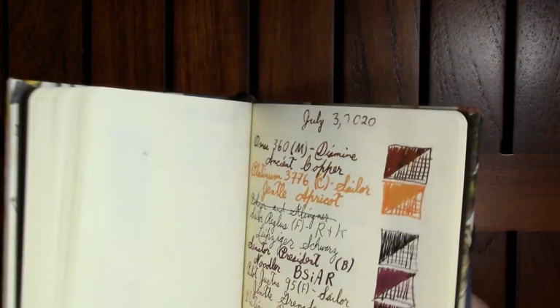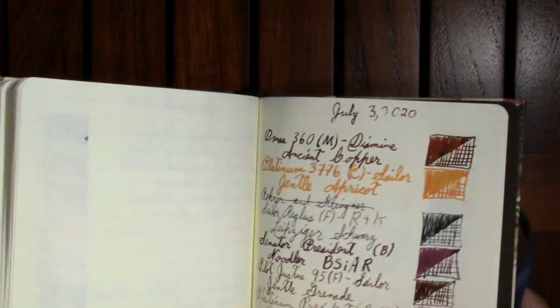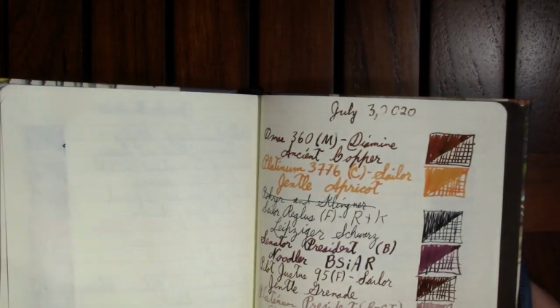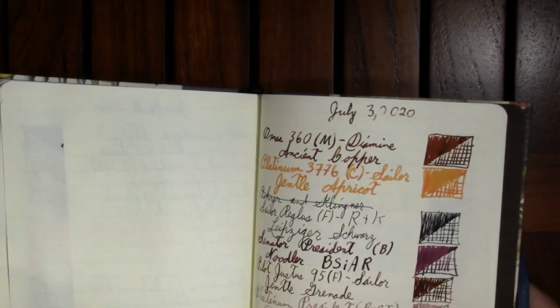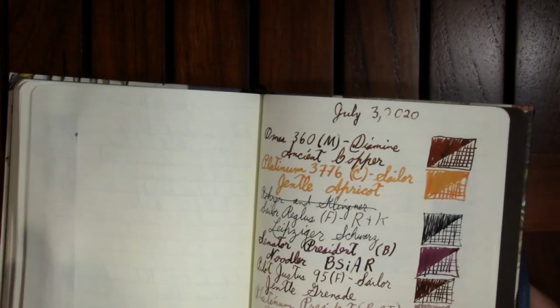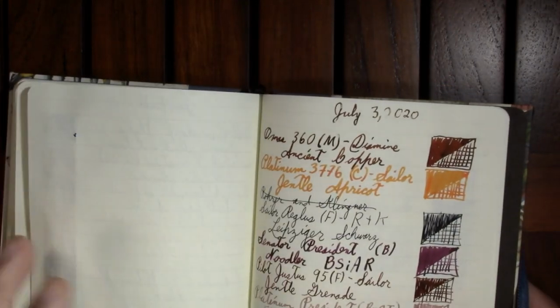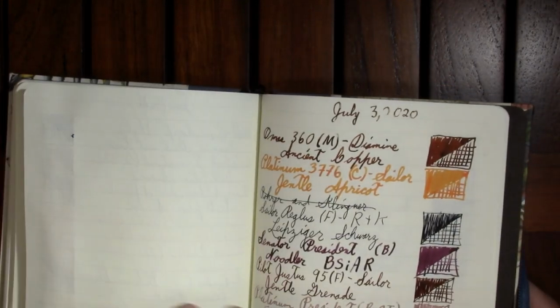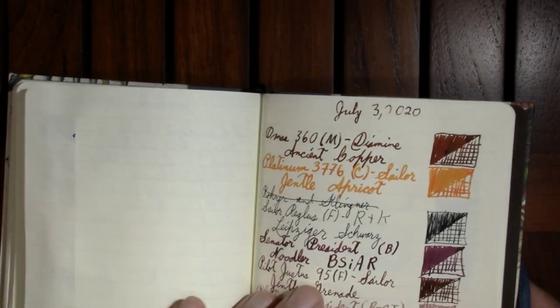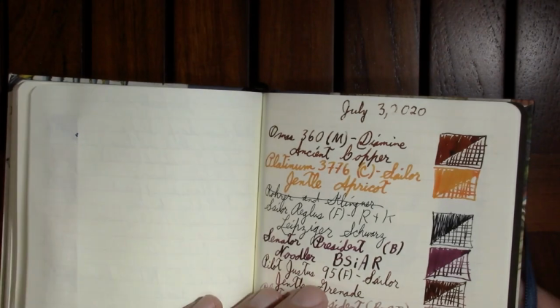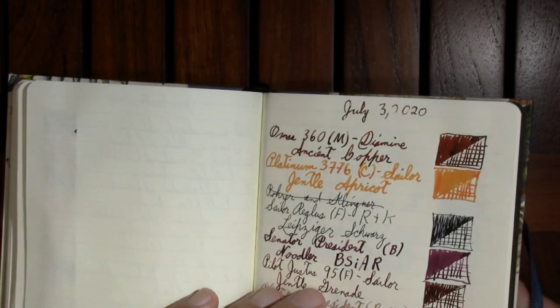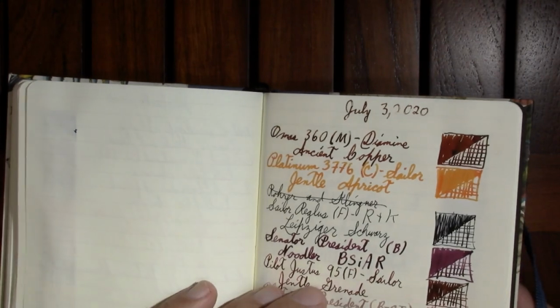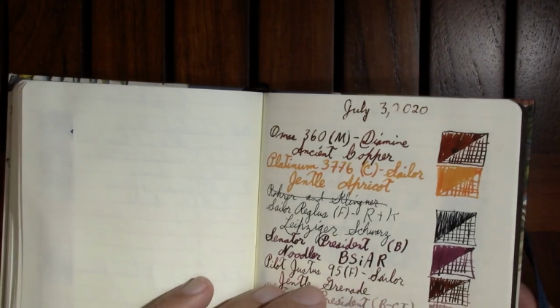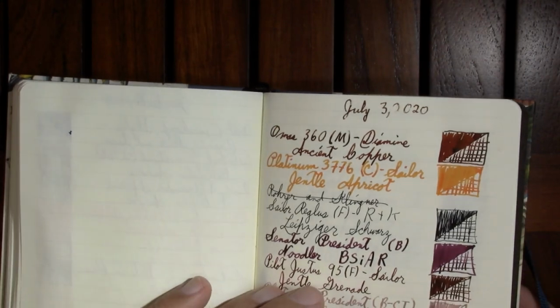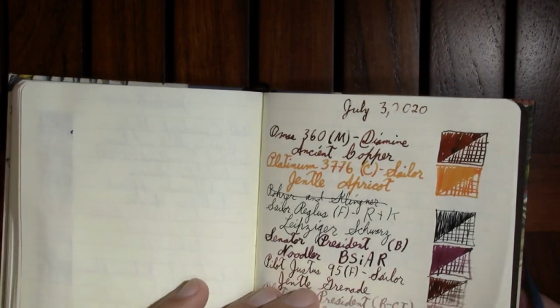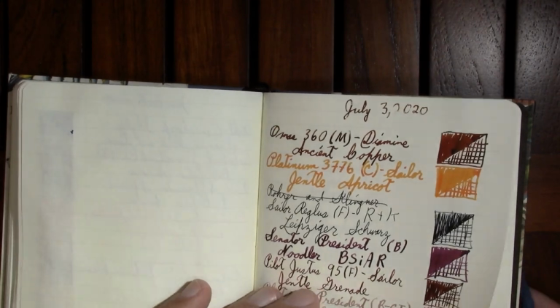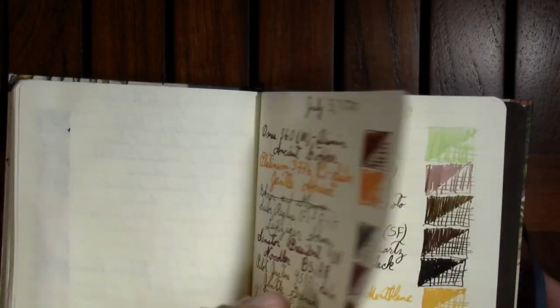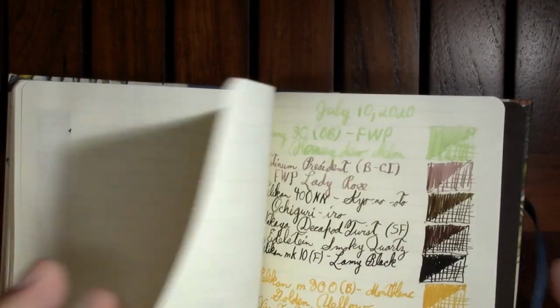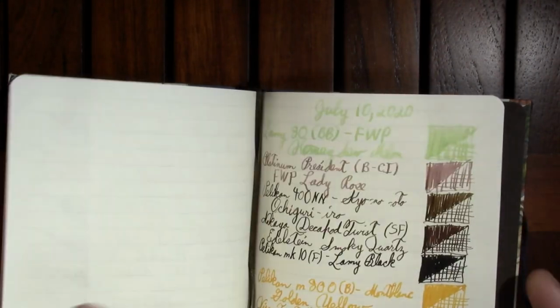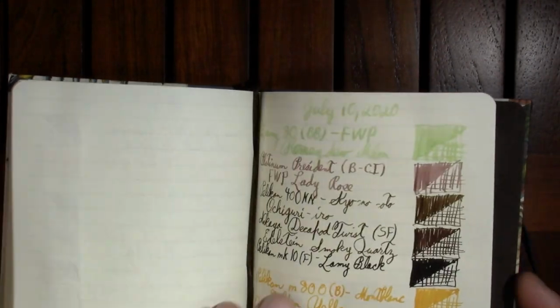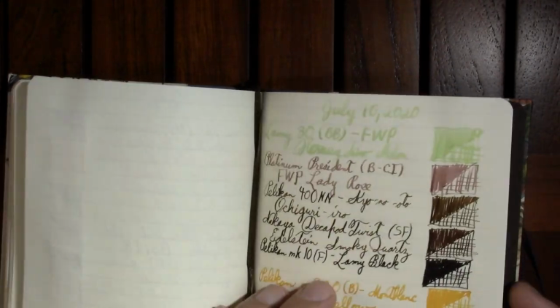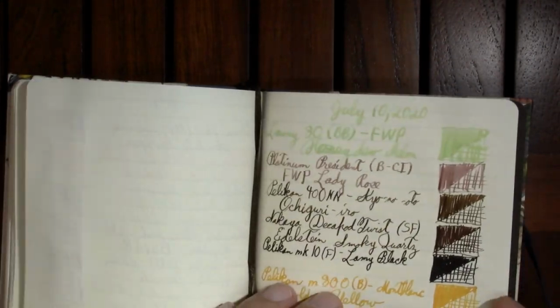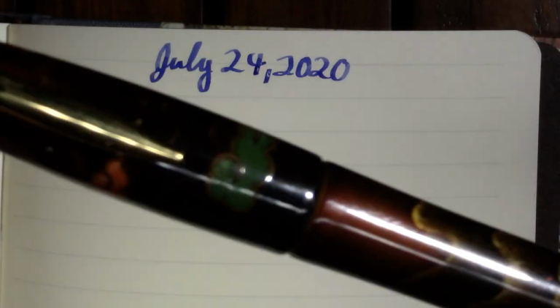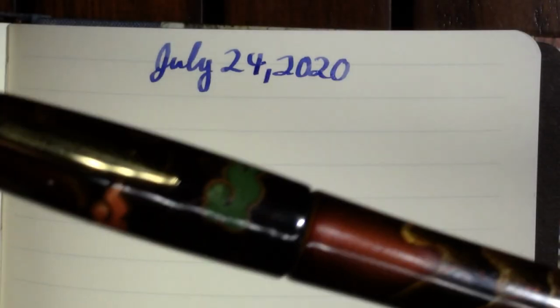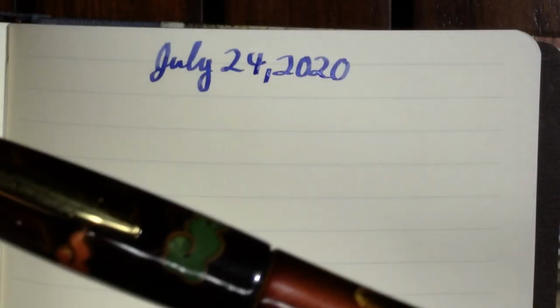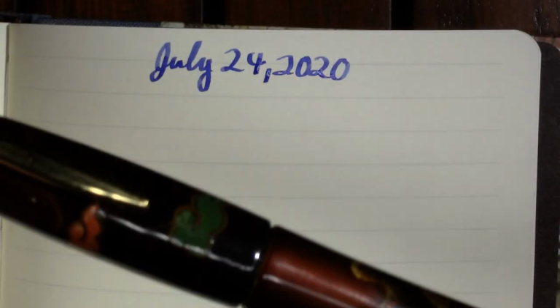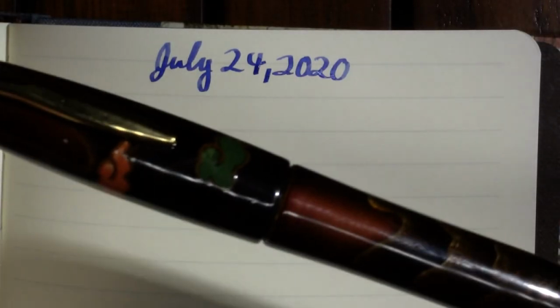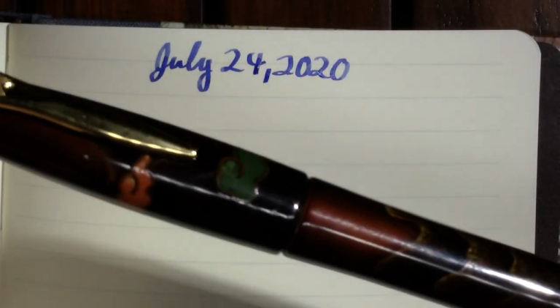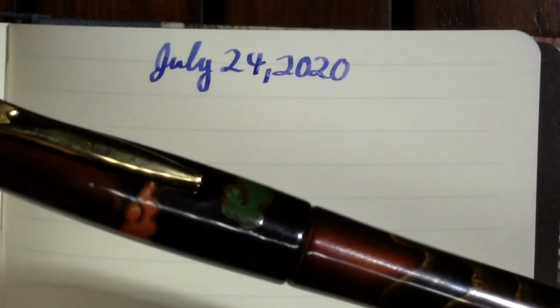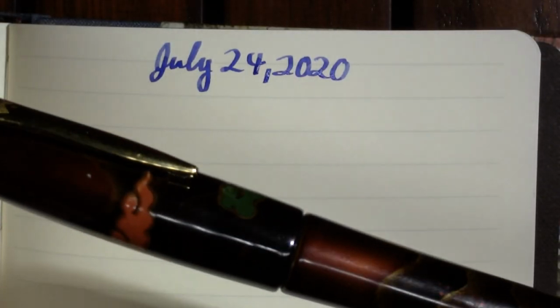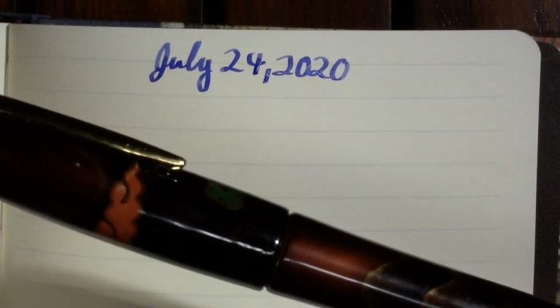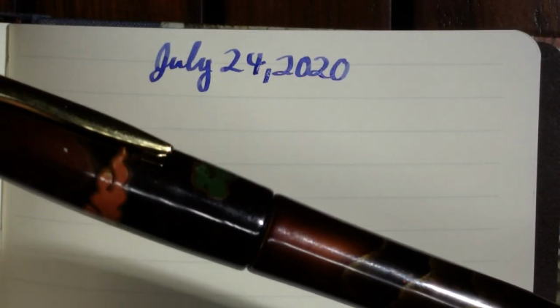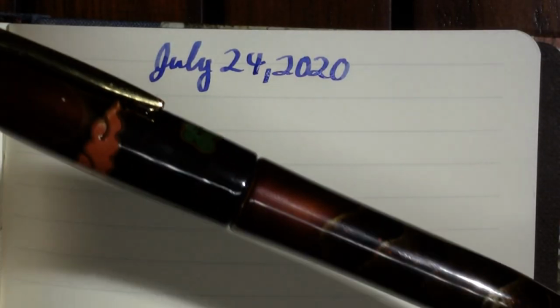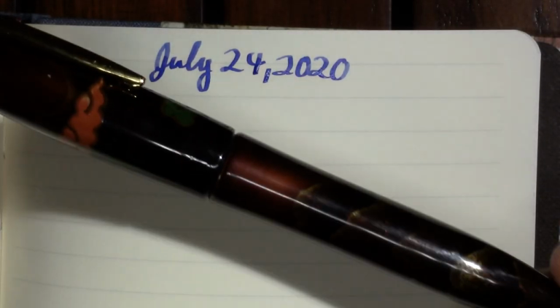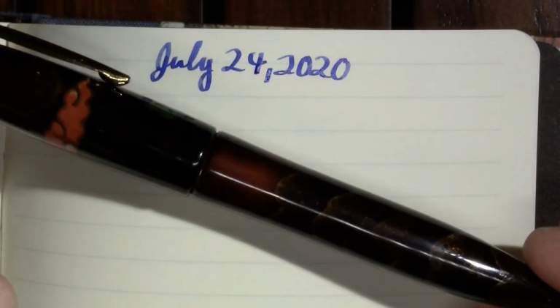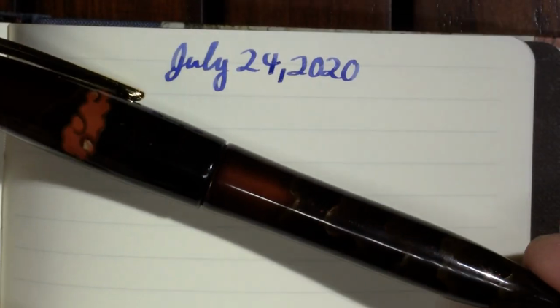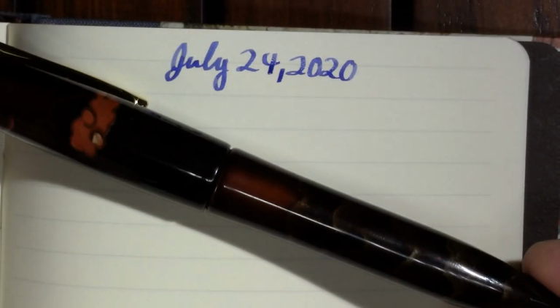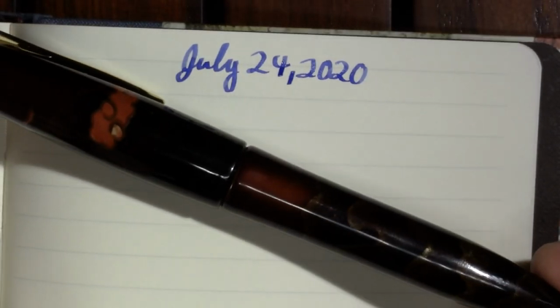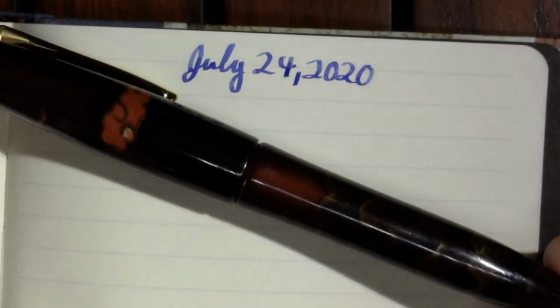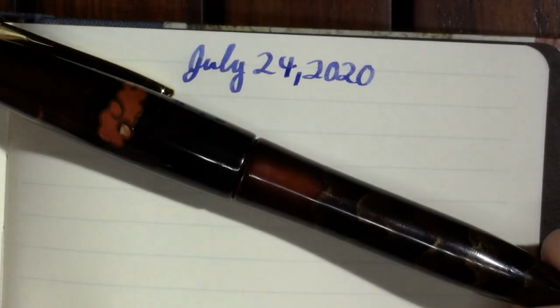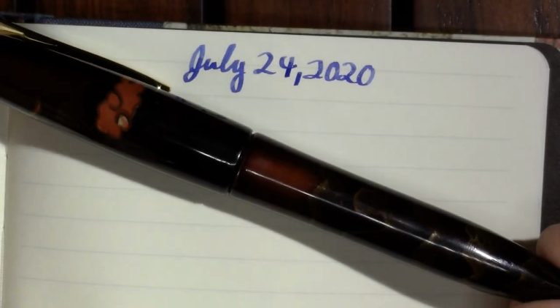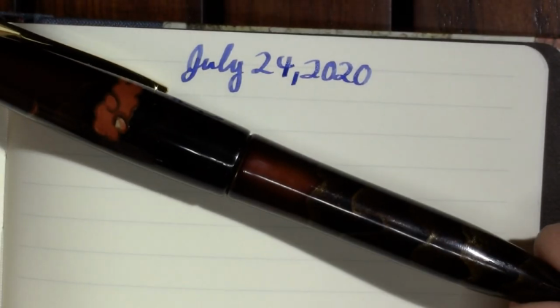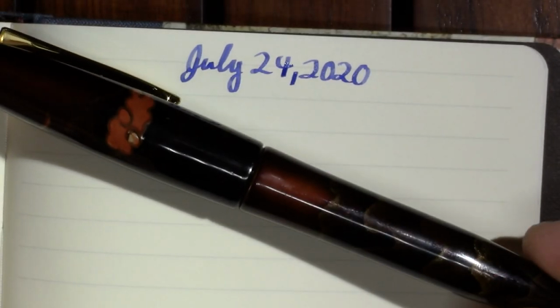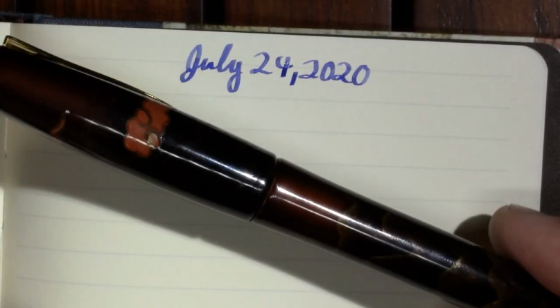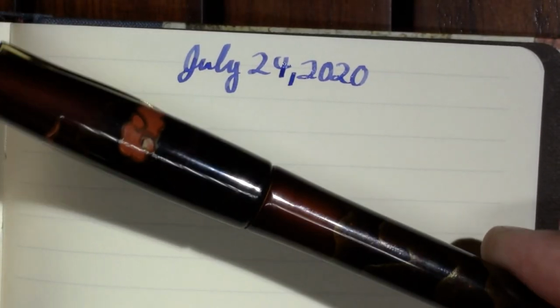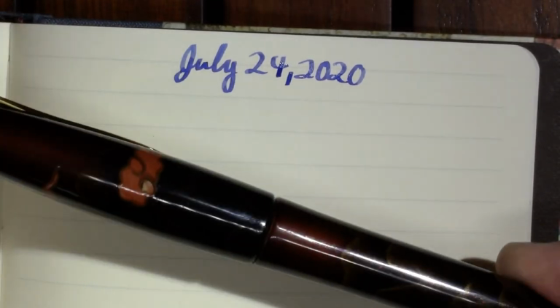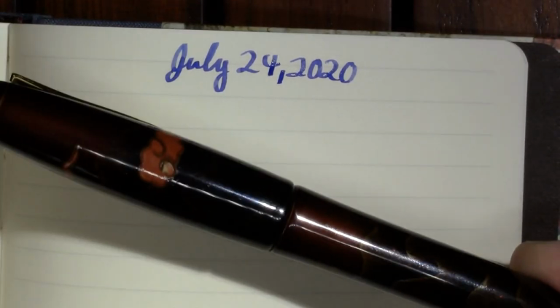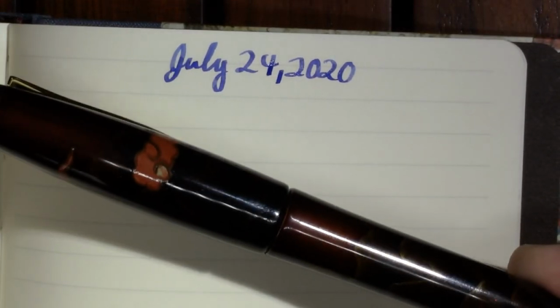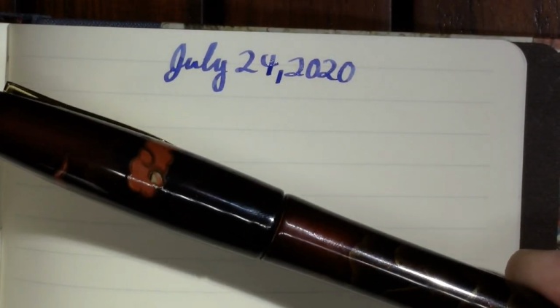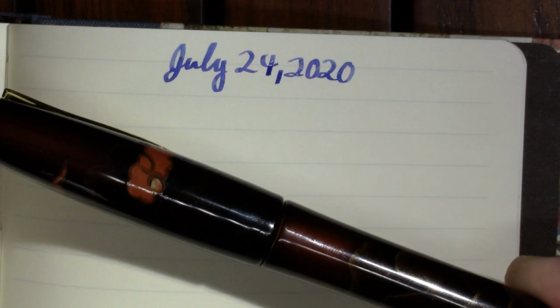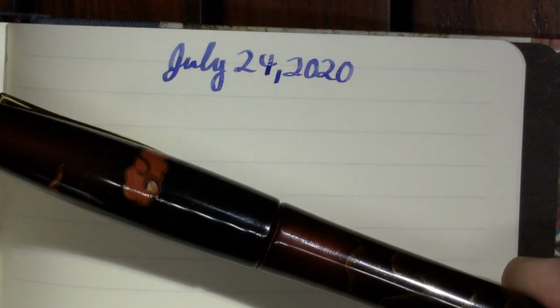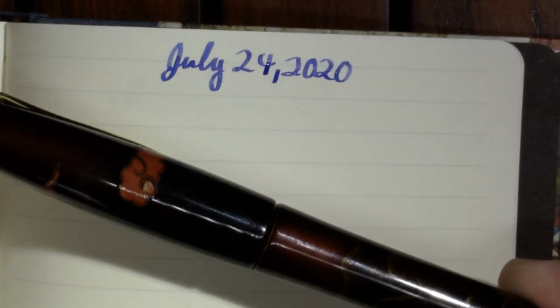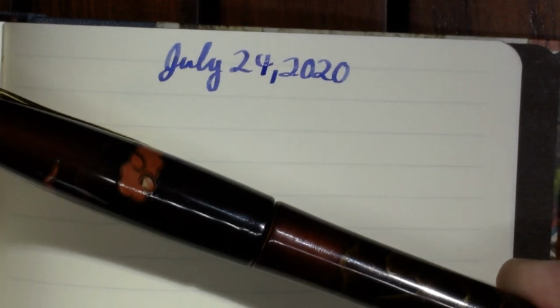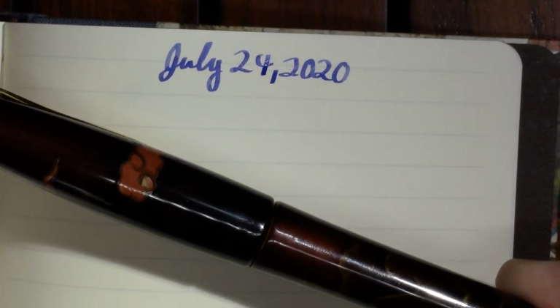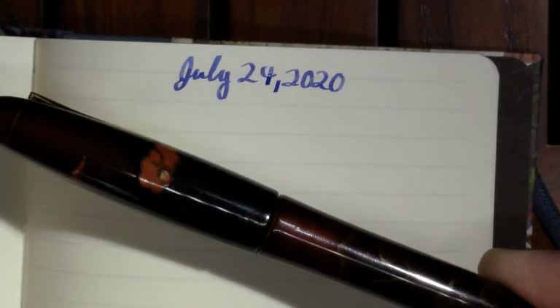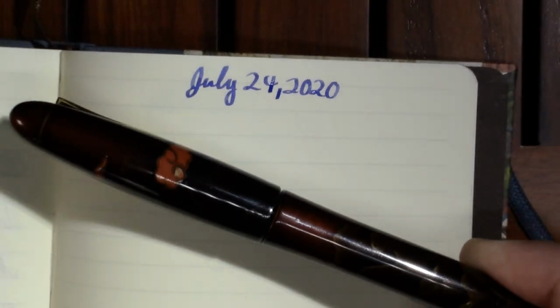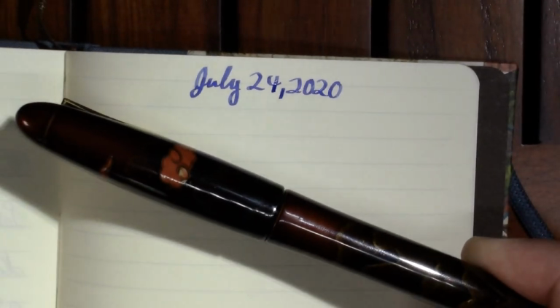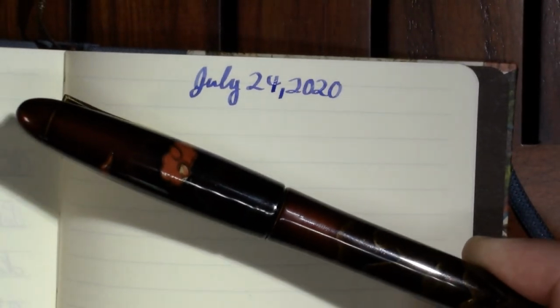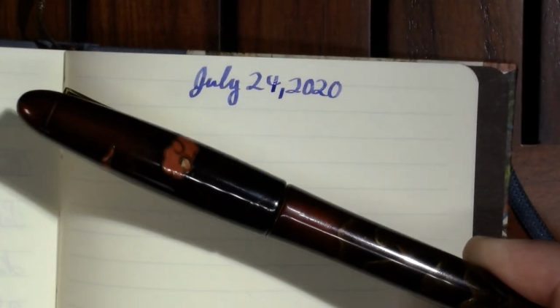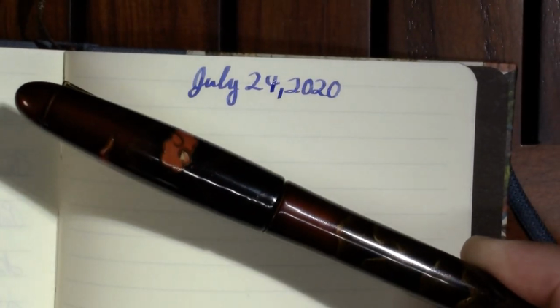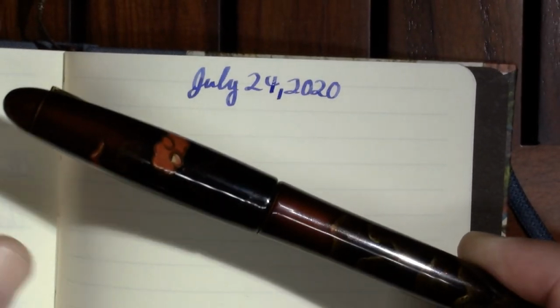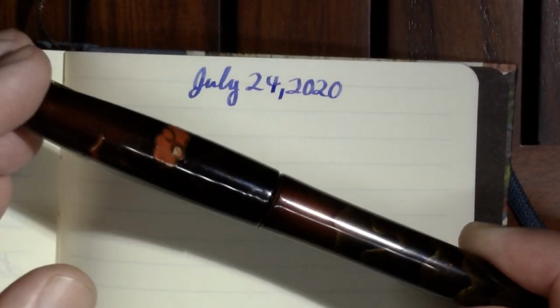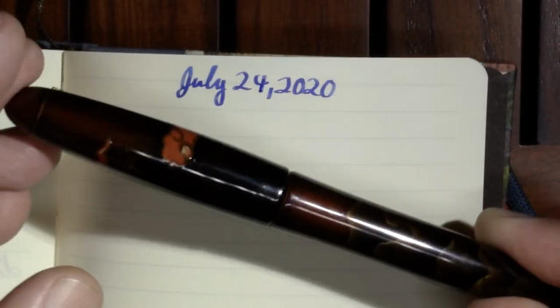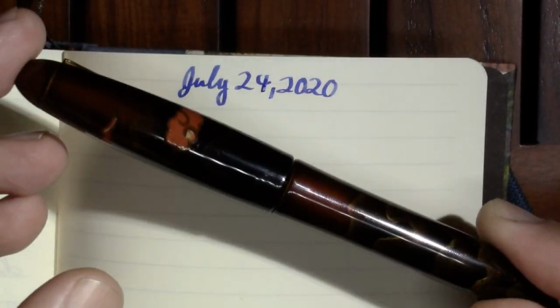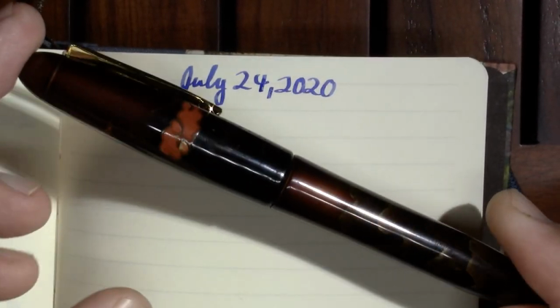As always, I'll be doing my writing sample in my BOMO art journal from Budapest, Hungary. Alright, so July 24th, 2020. I gotta zoom out just so we can fit this pen in.